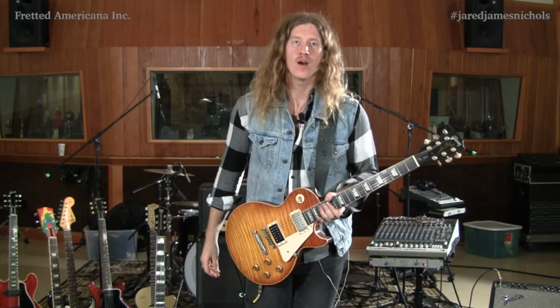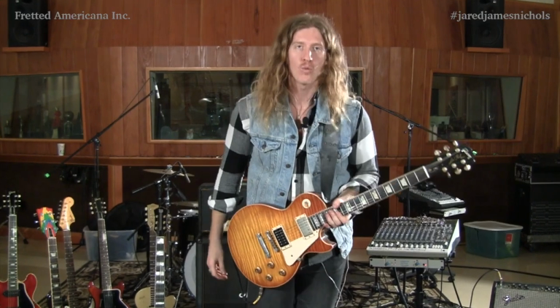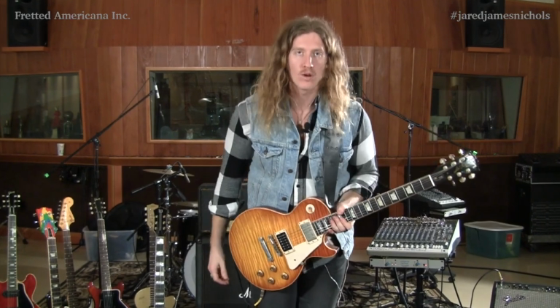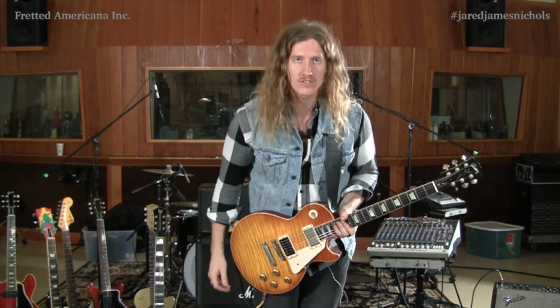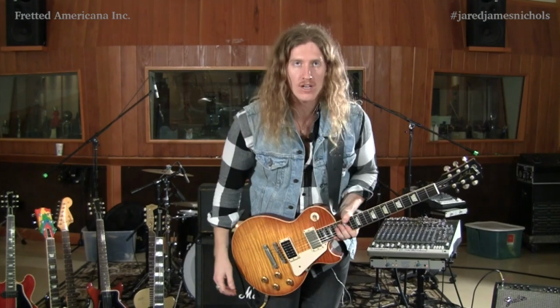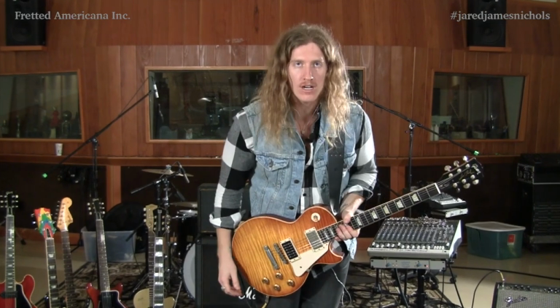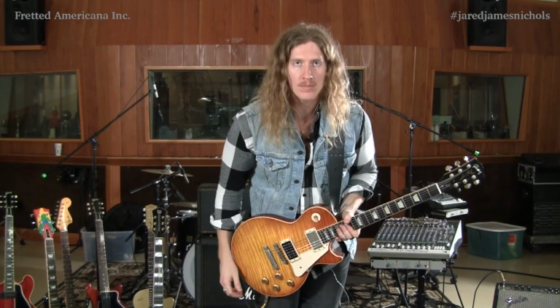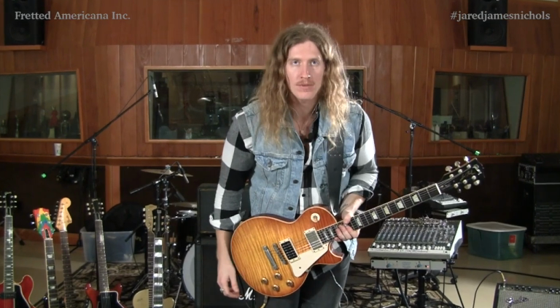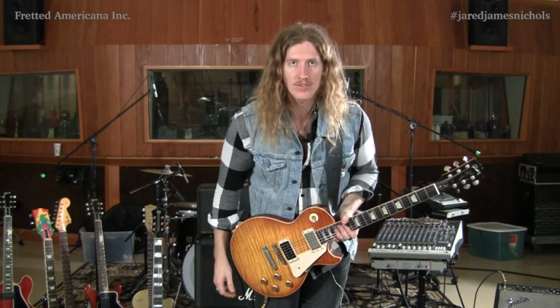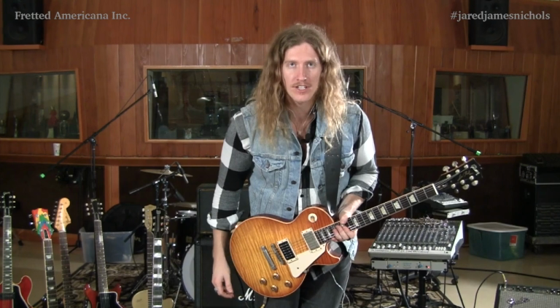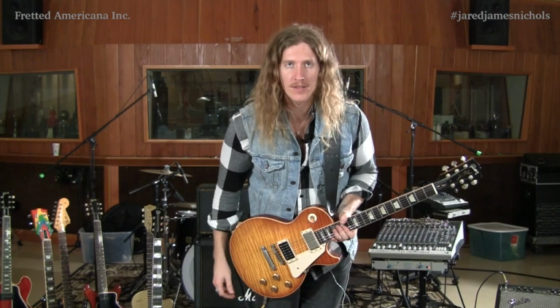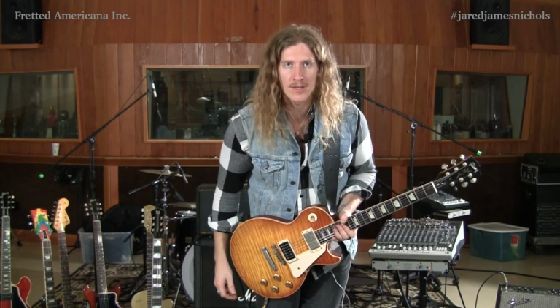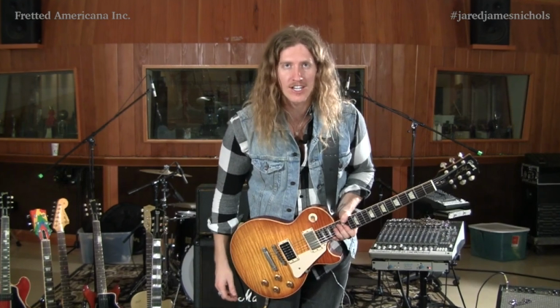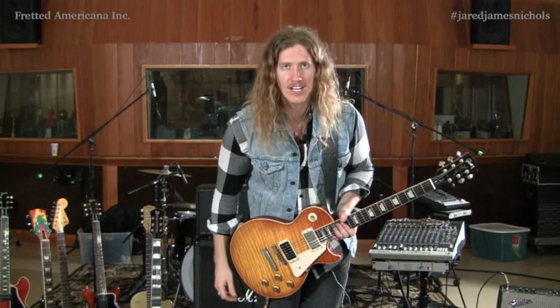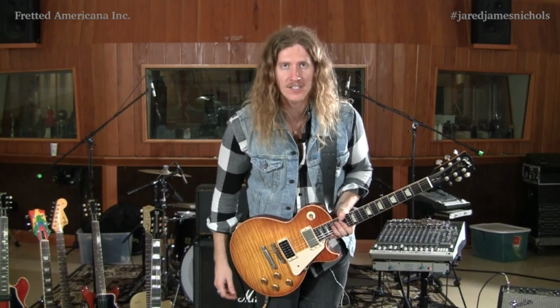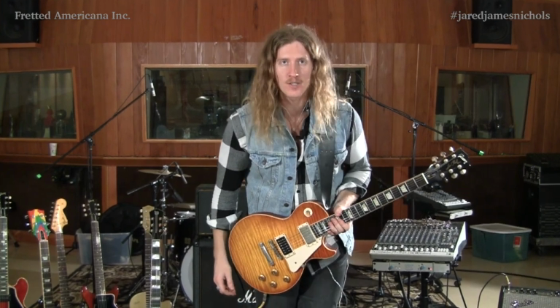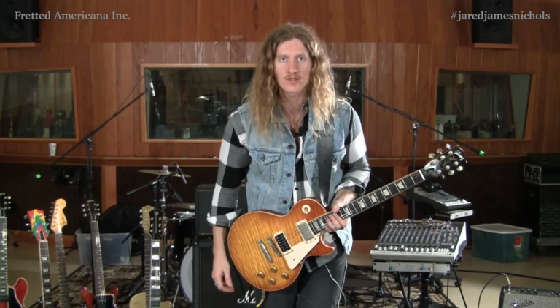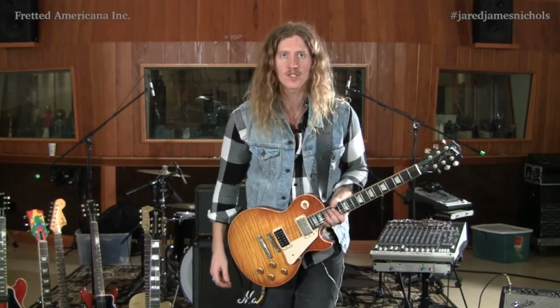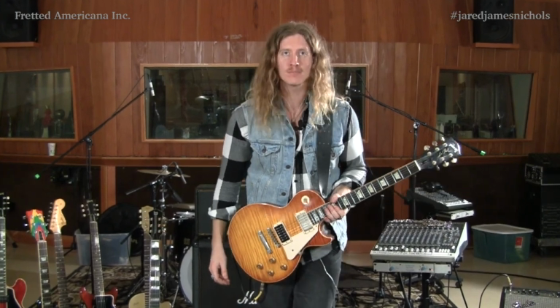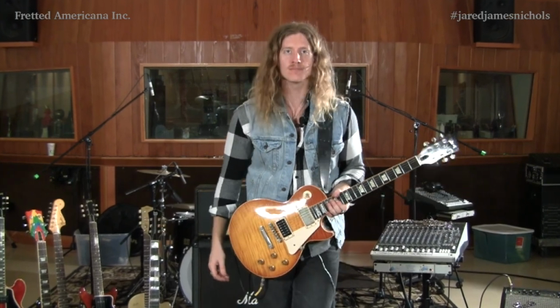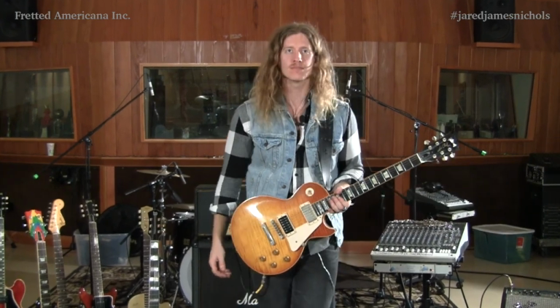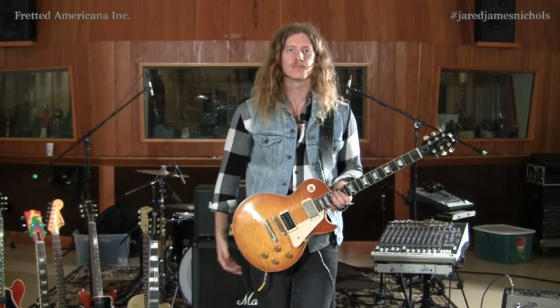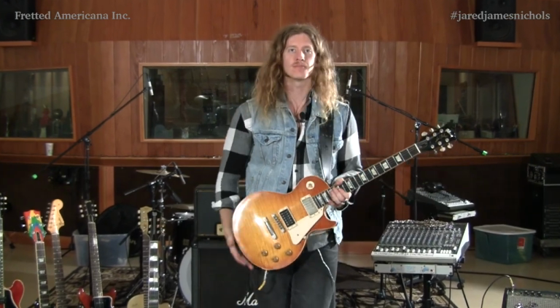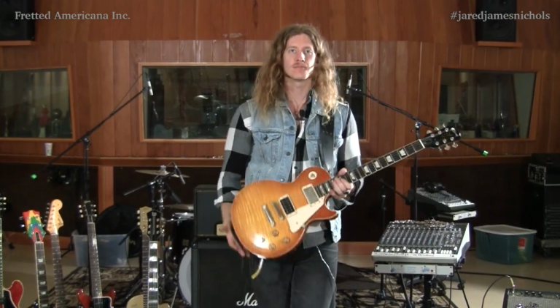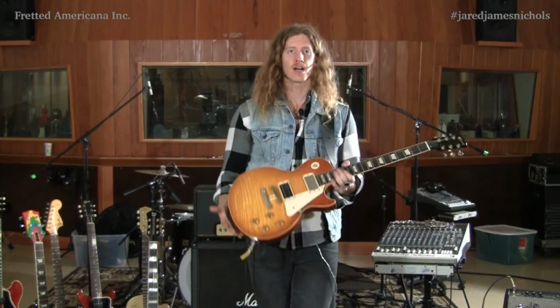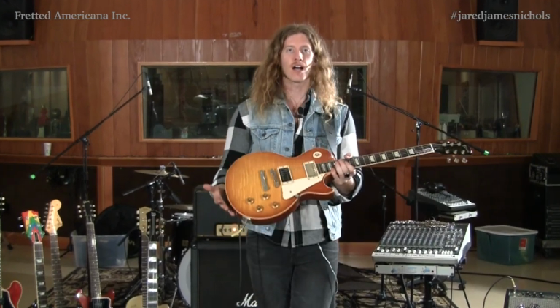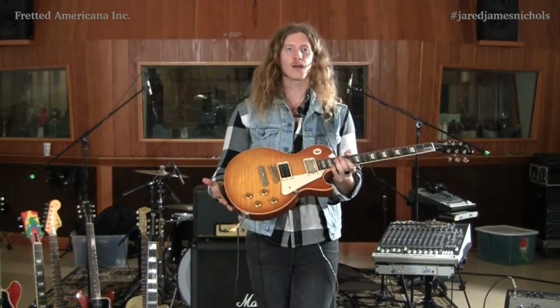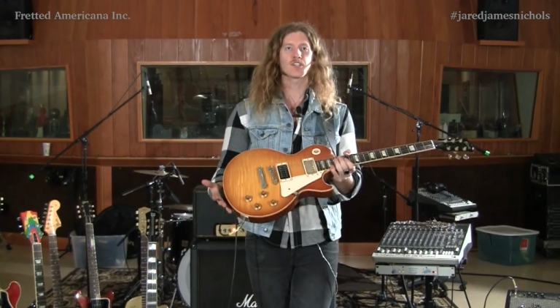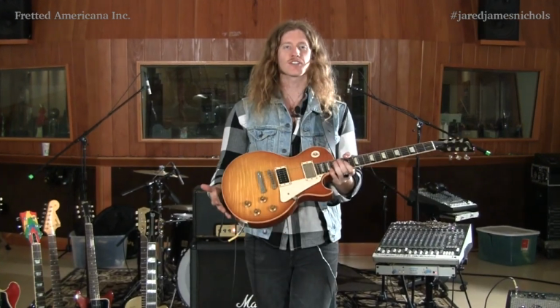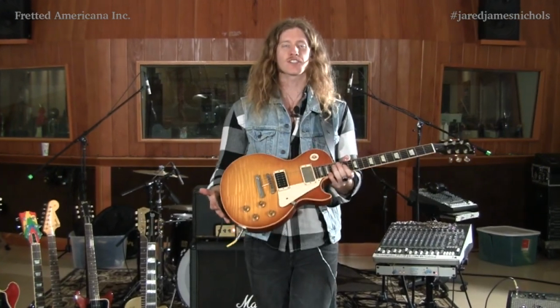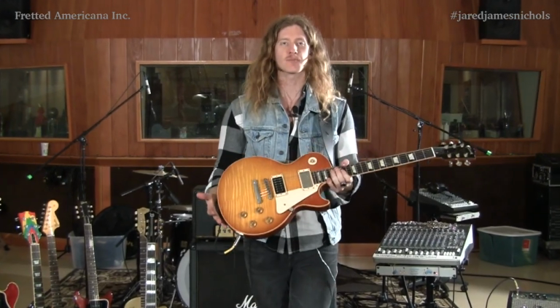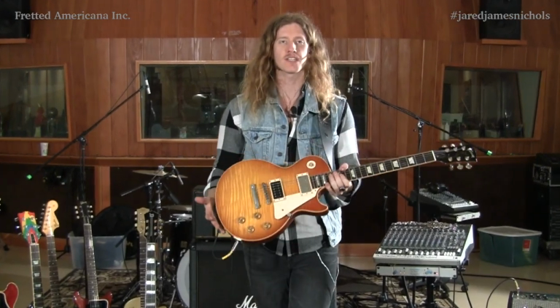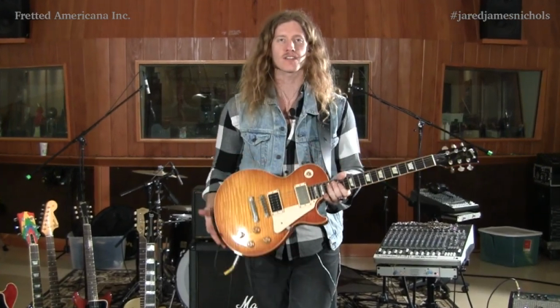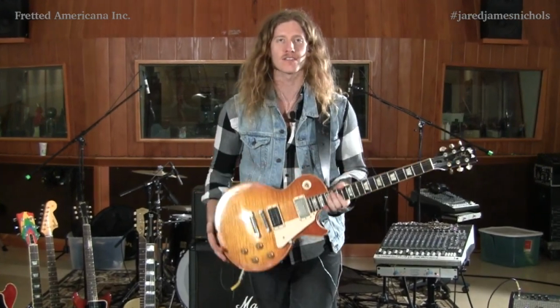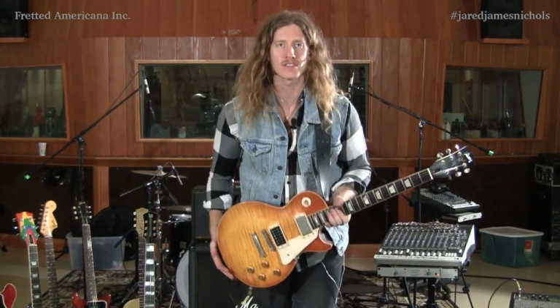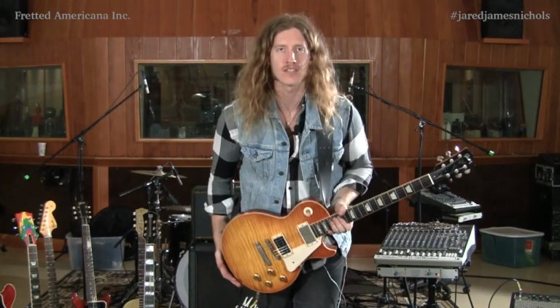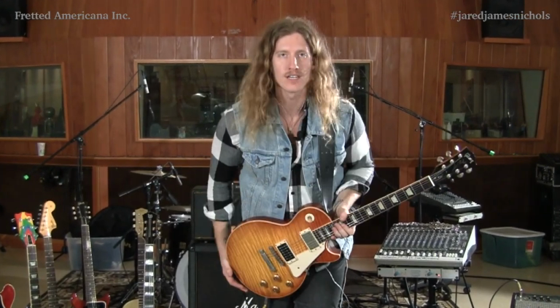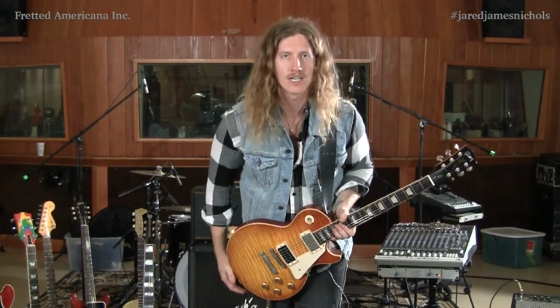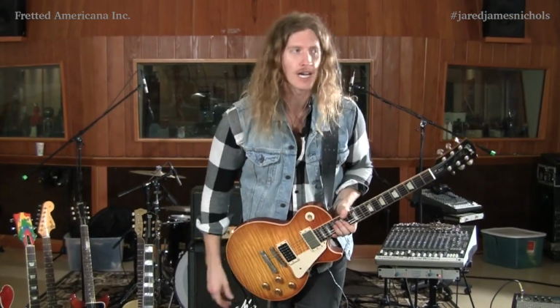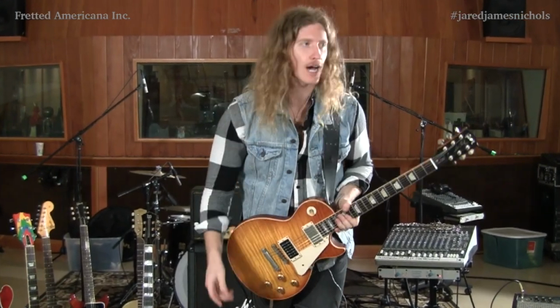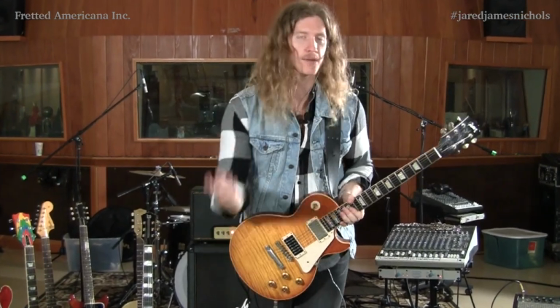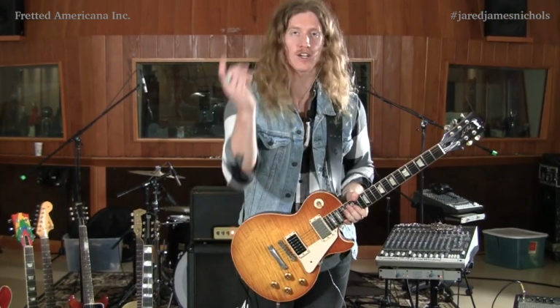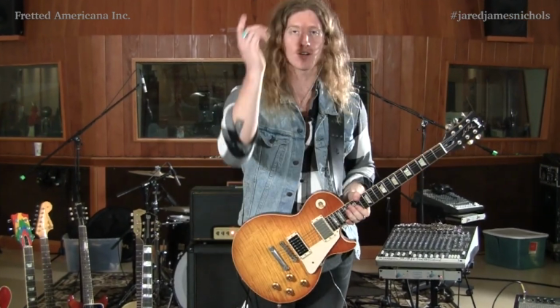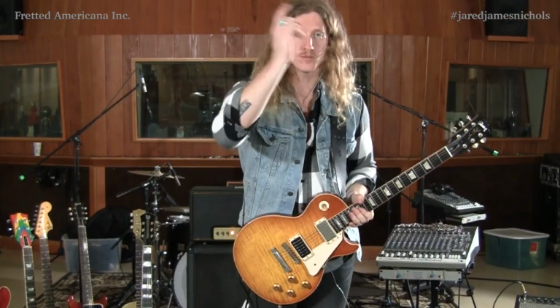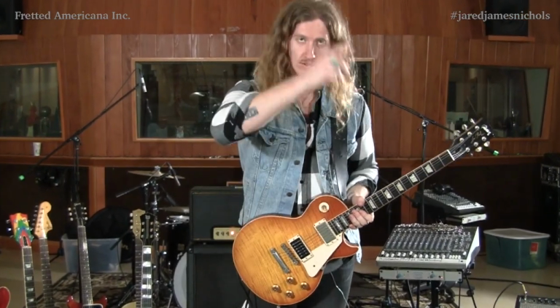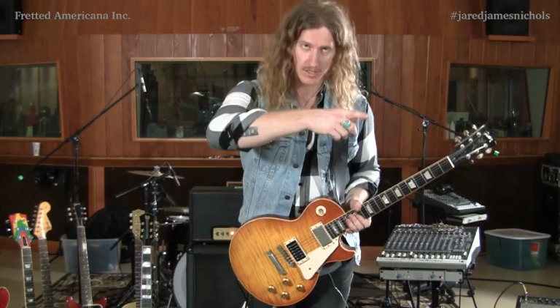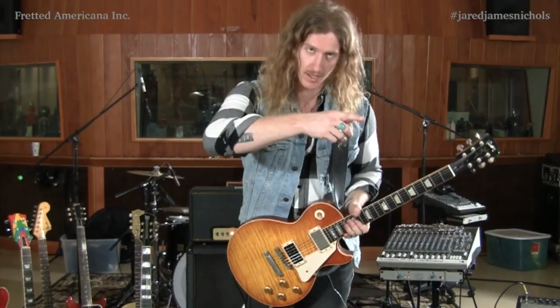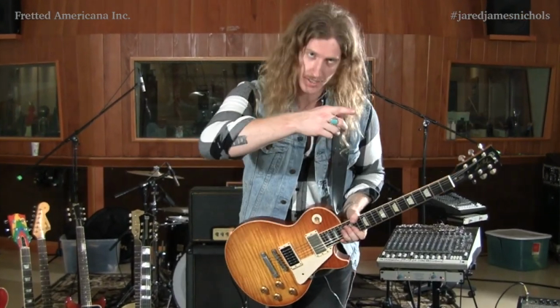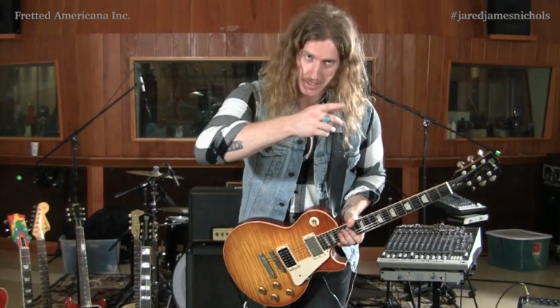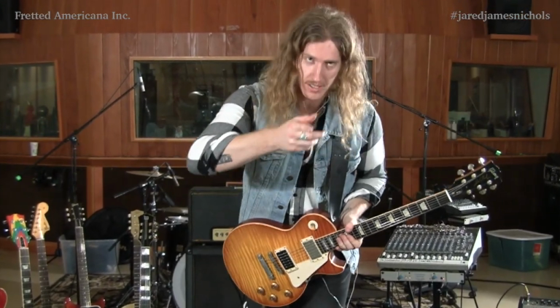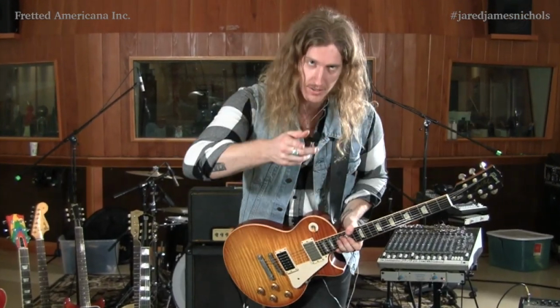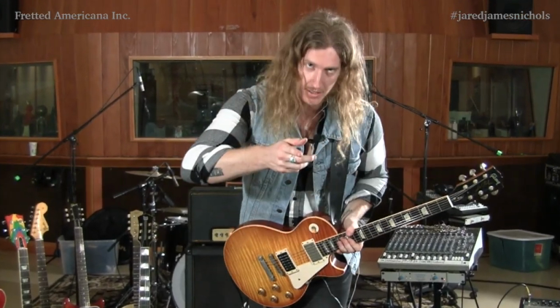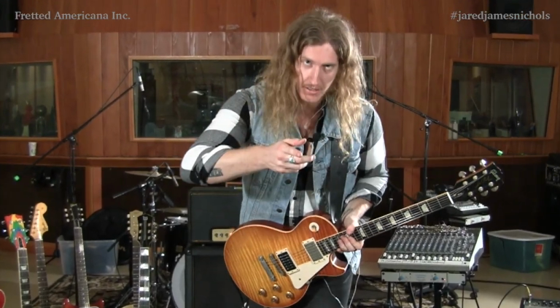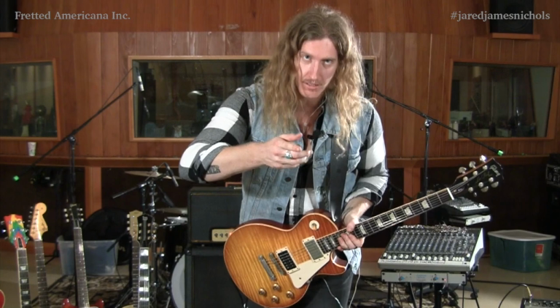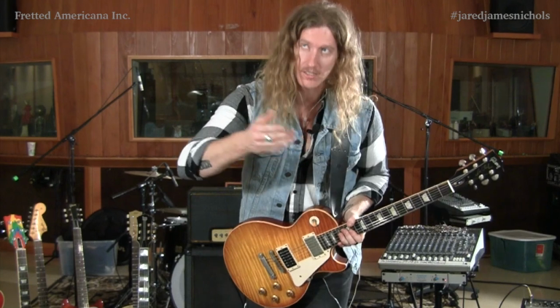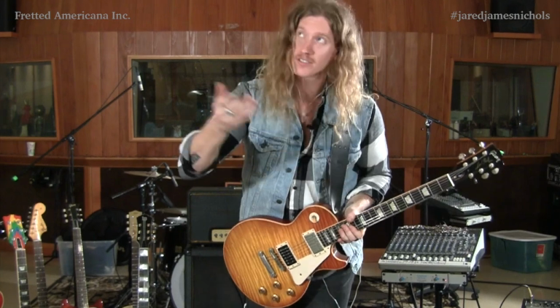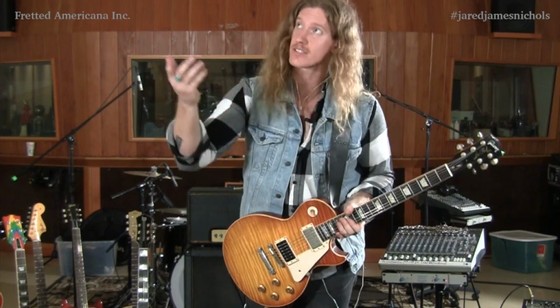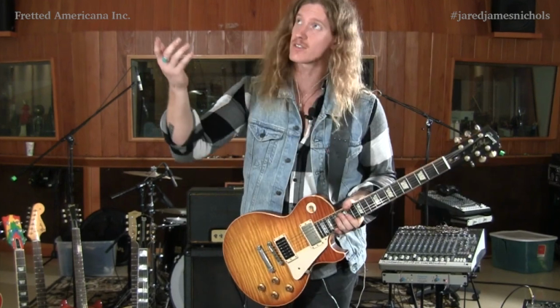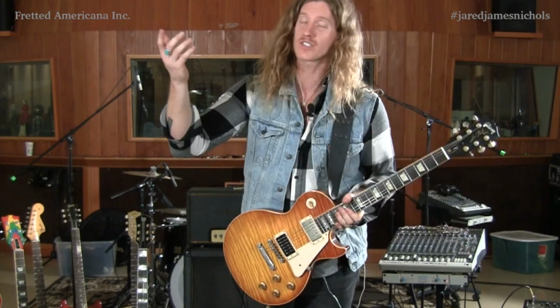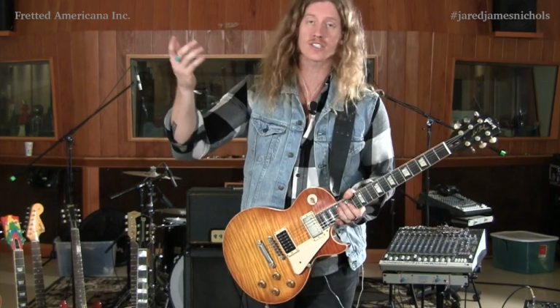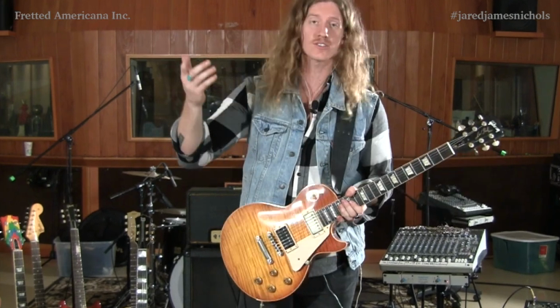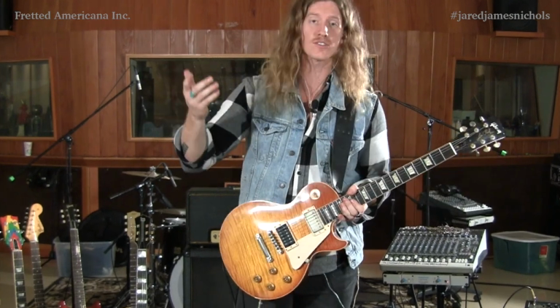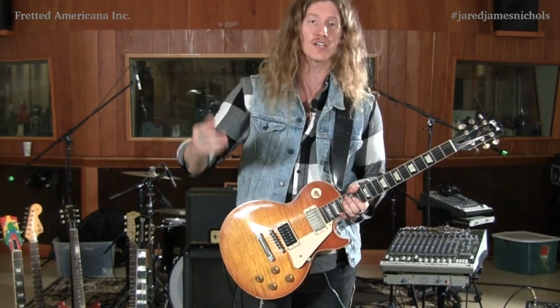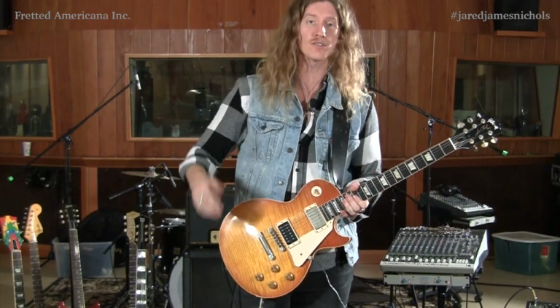What's up, Fred at Americana YouTube? I'm Jared James Nichols. I'm here with David and Dustin at 606 Studios.